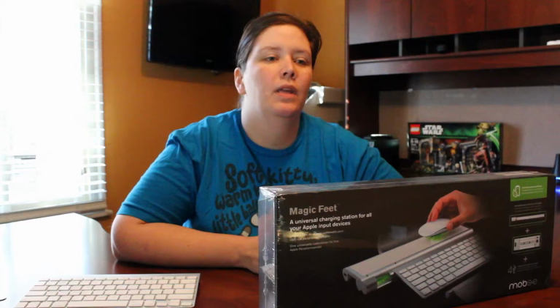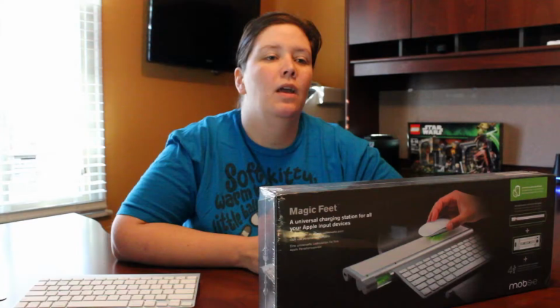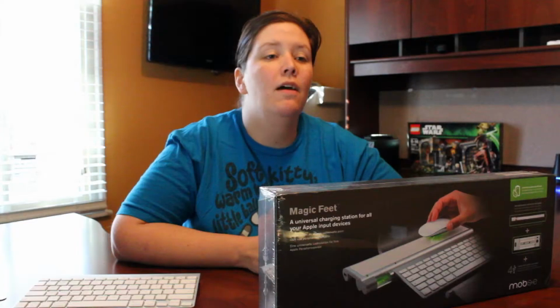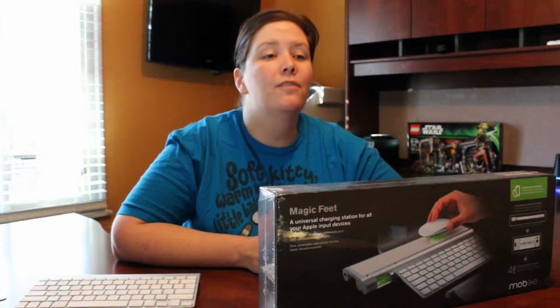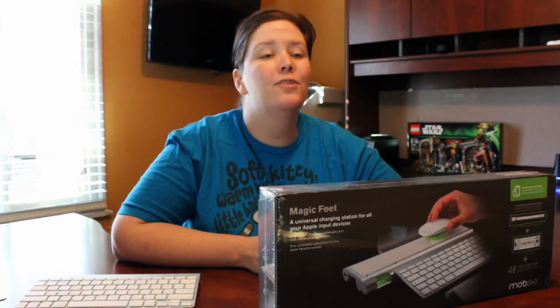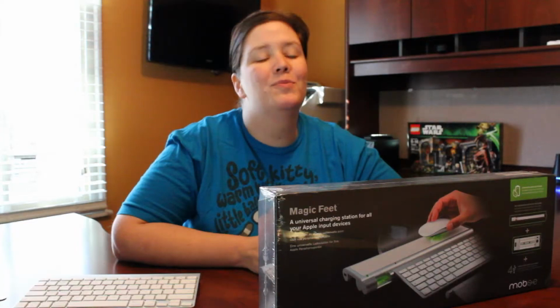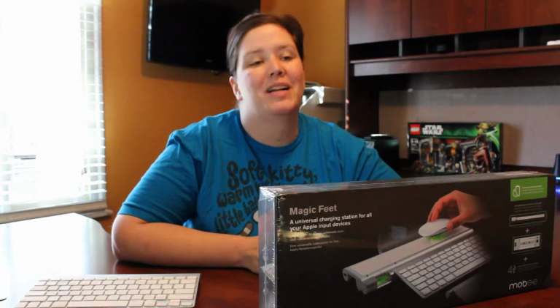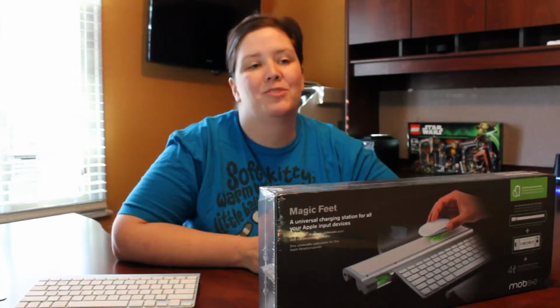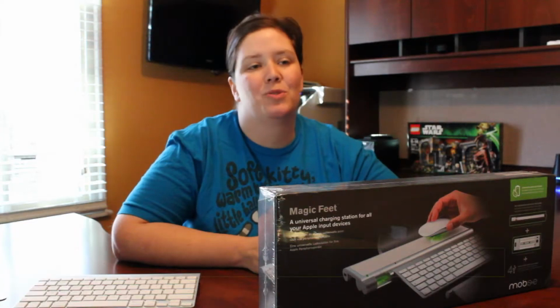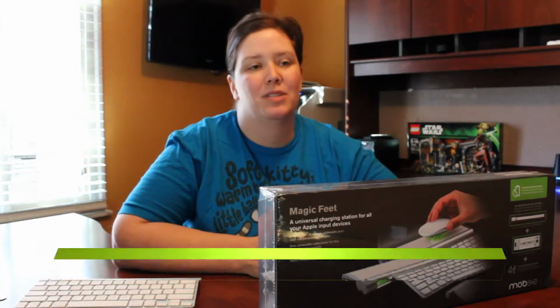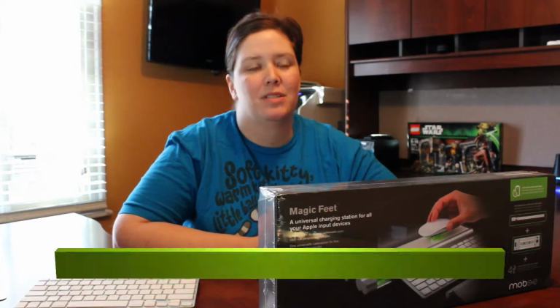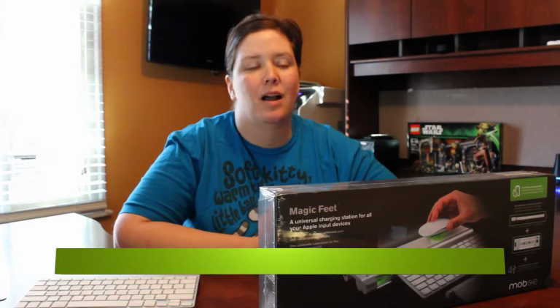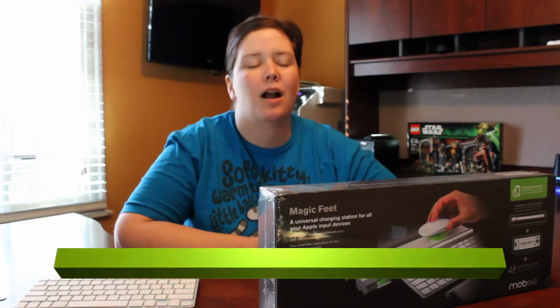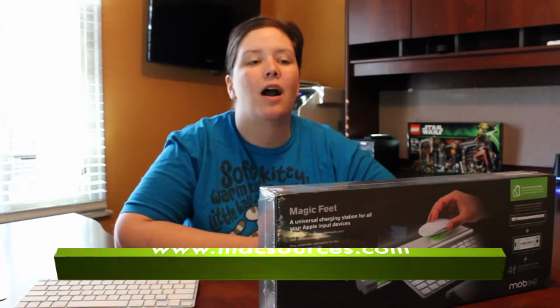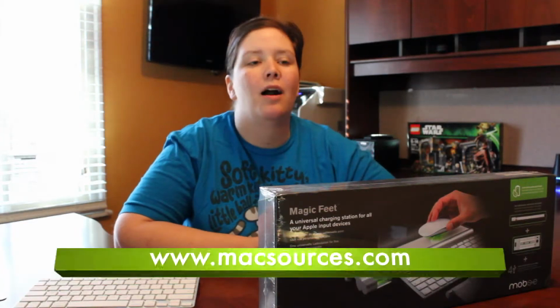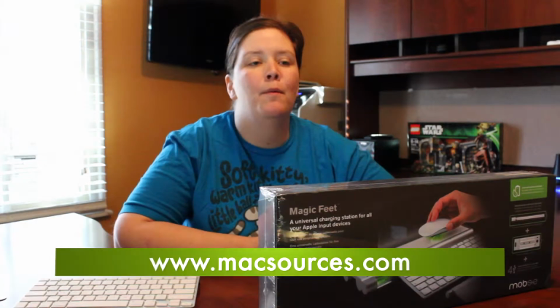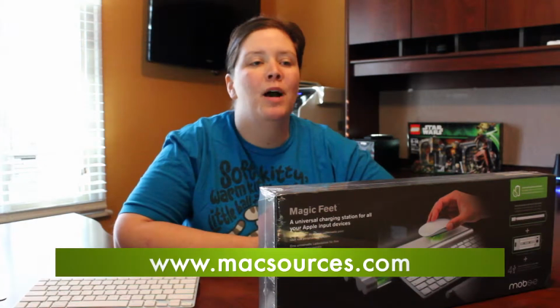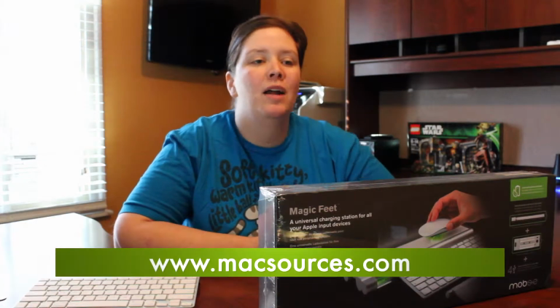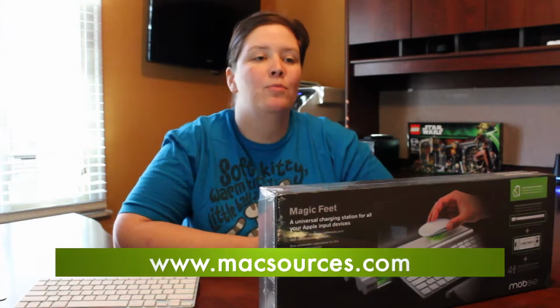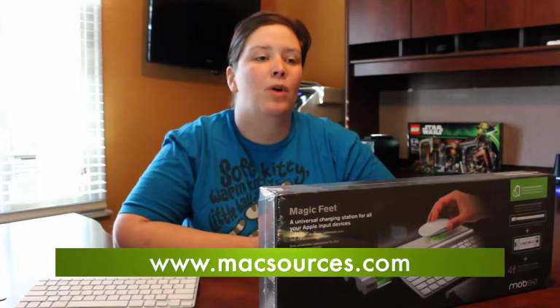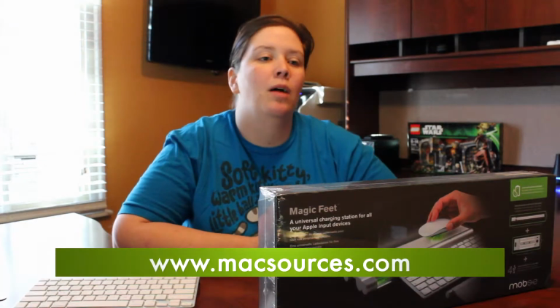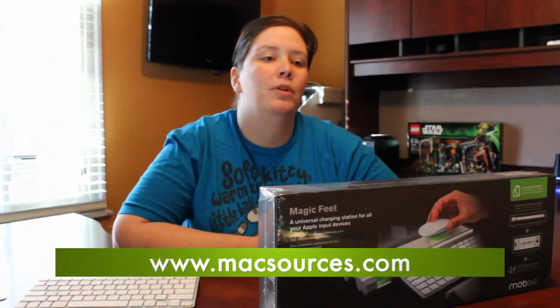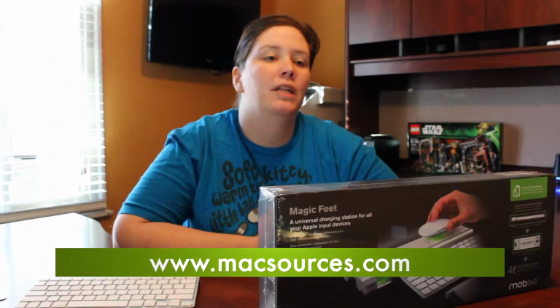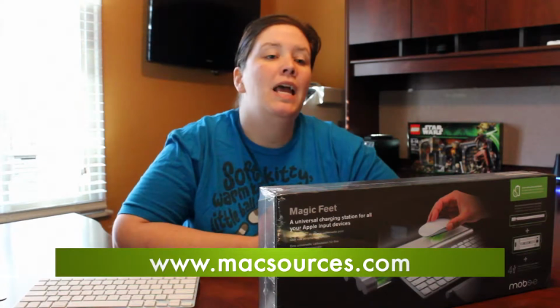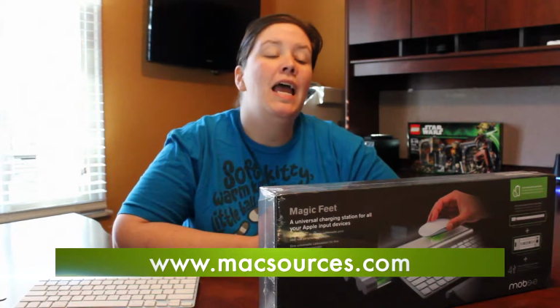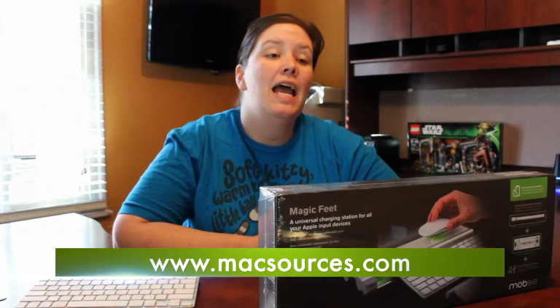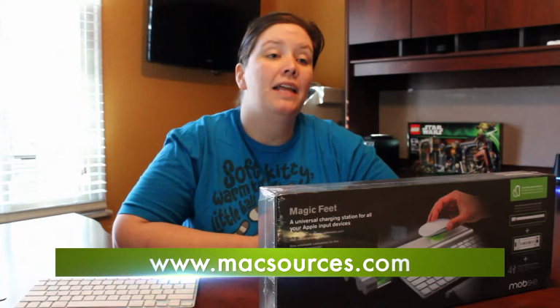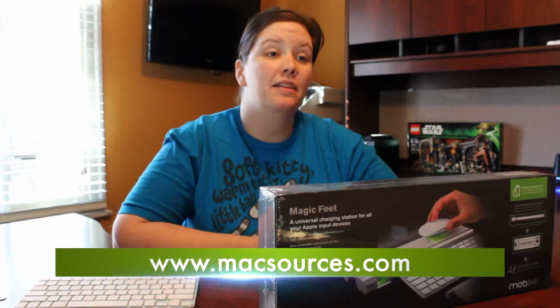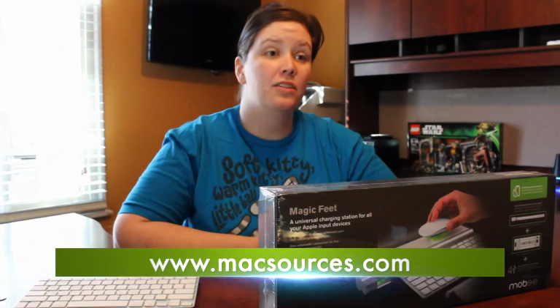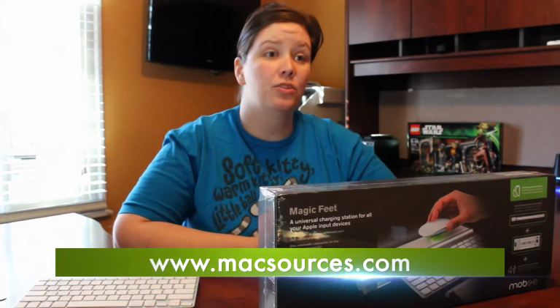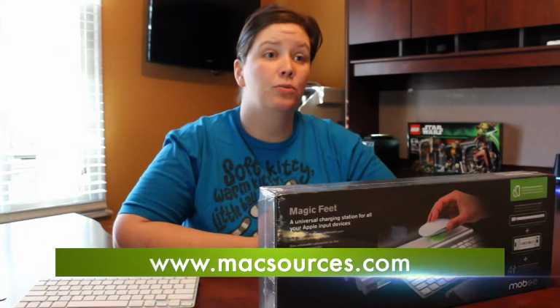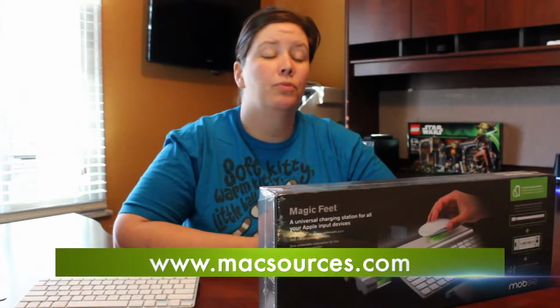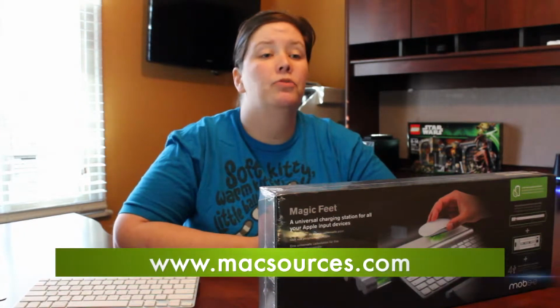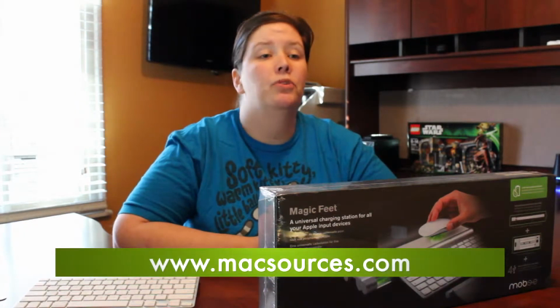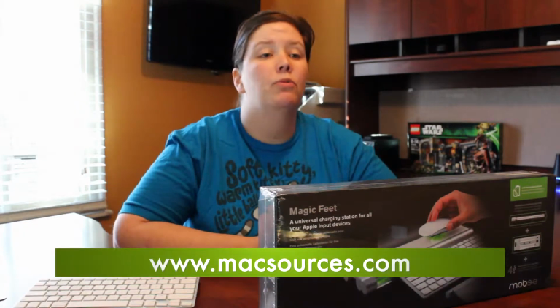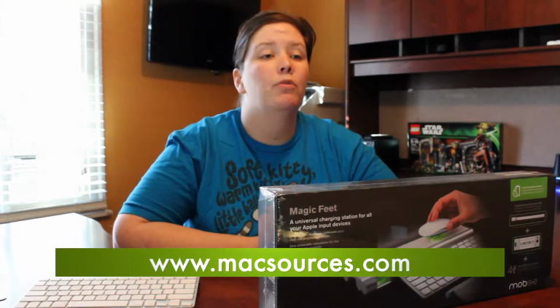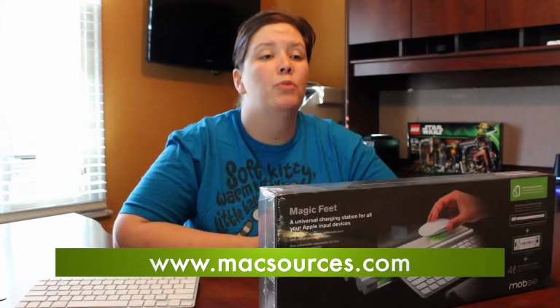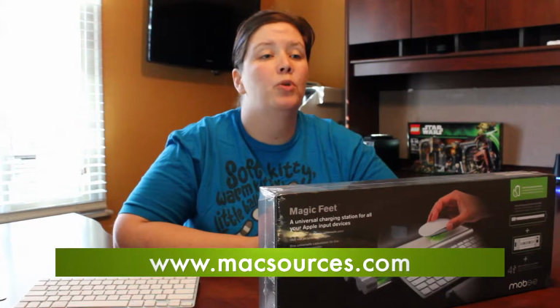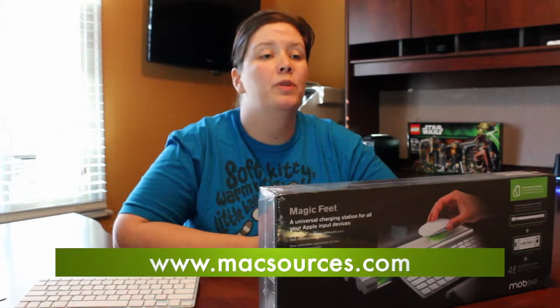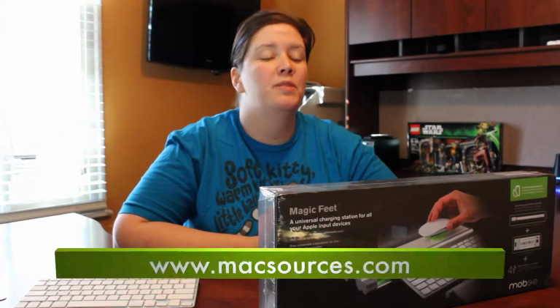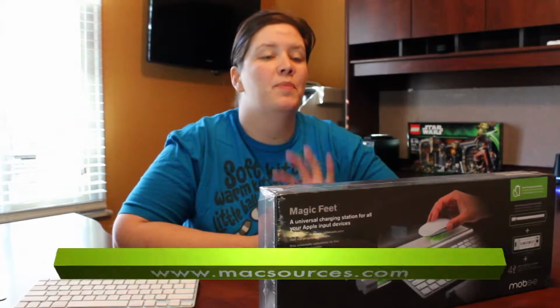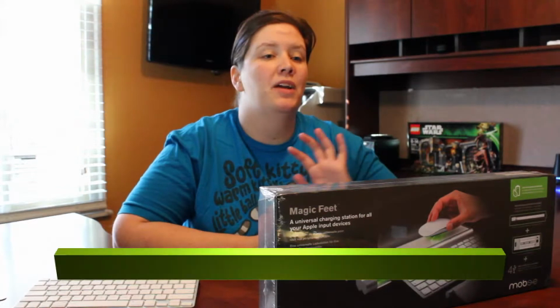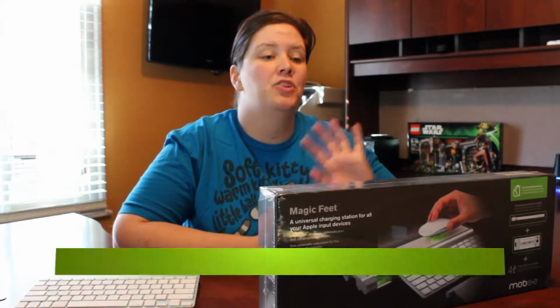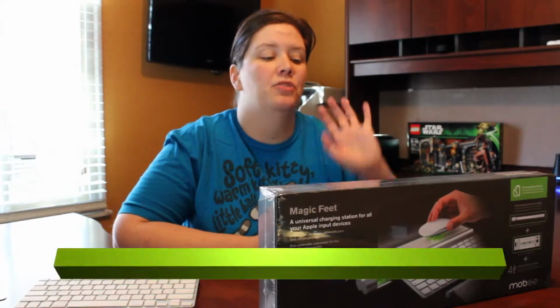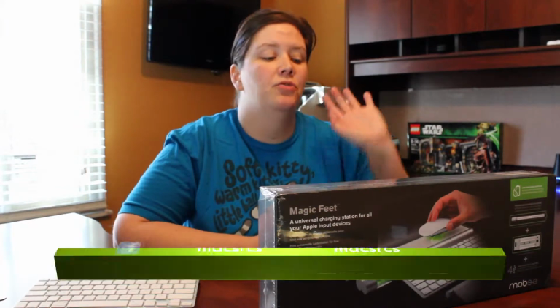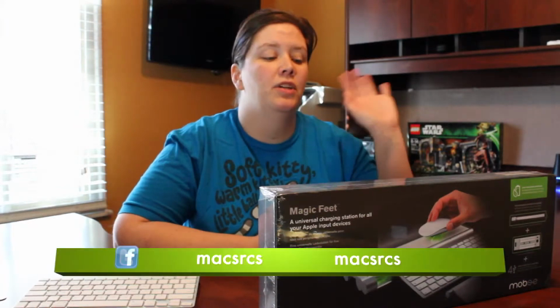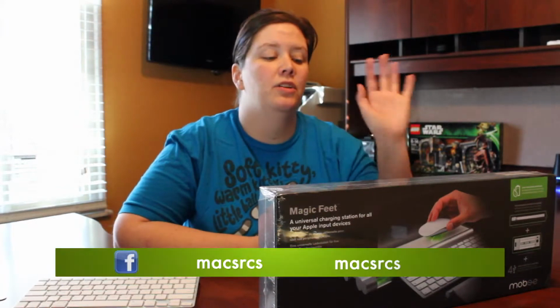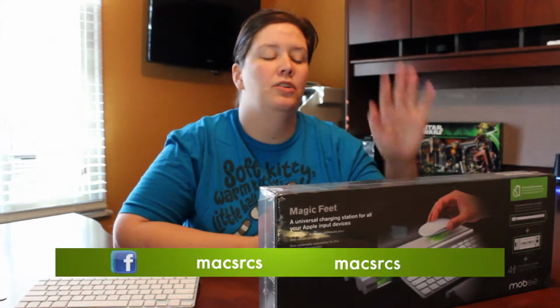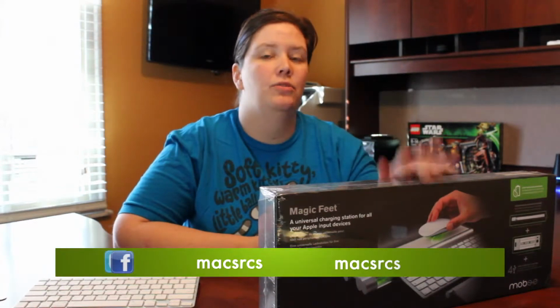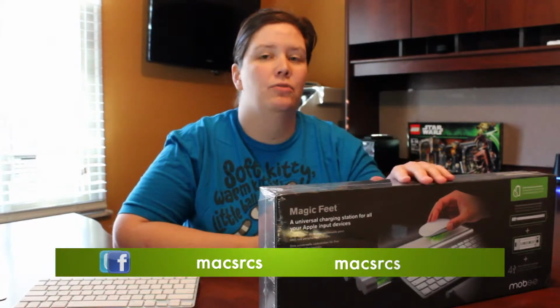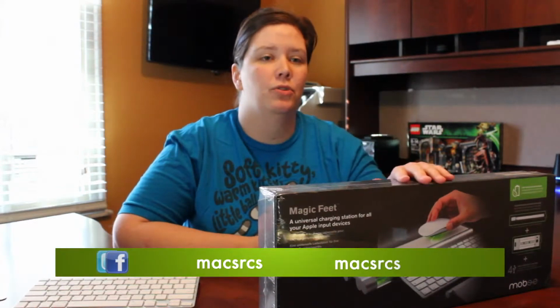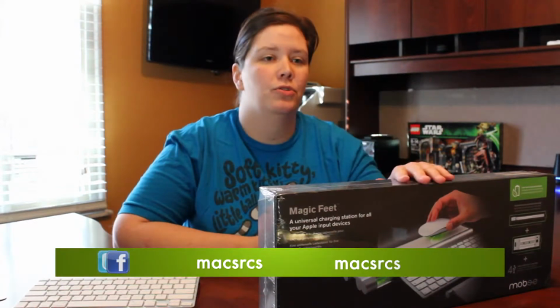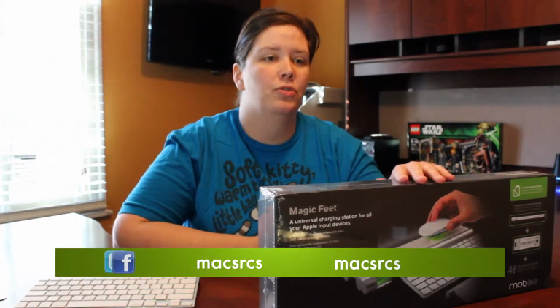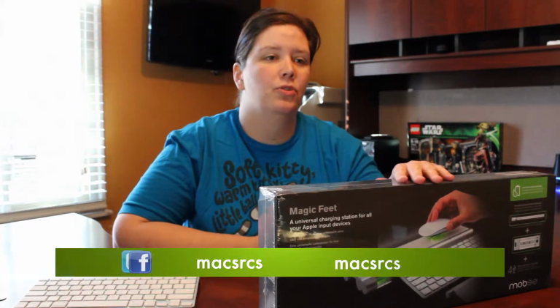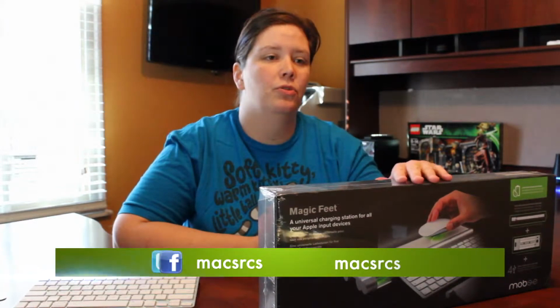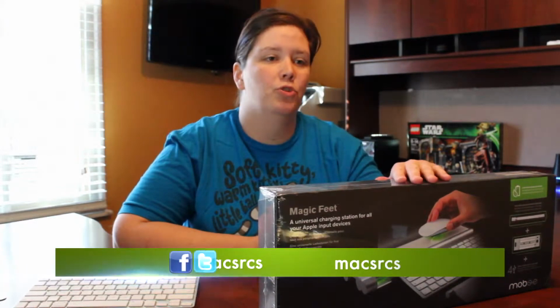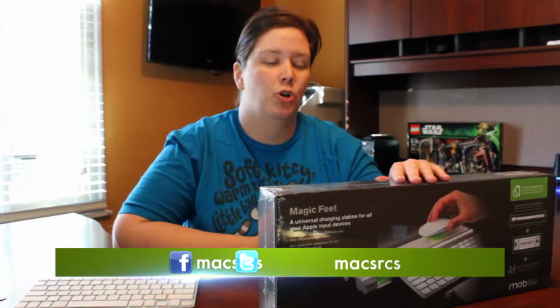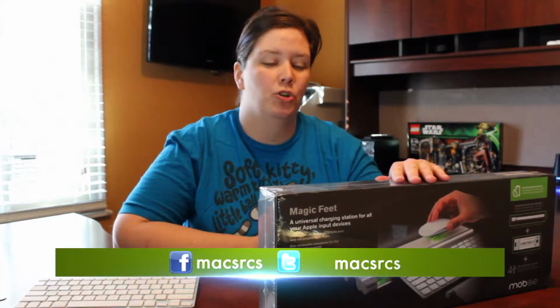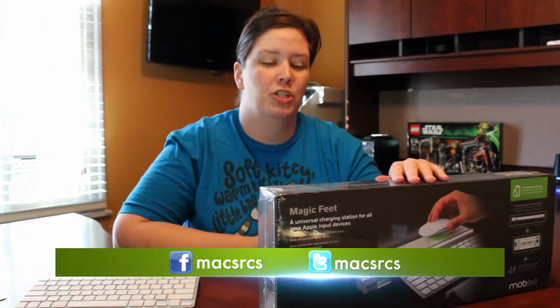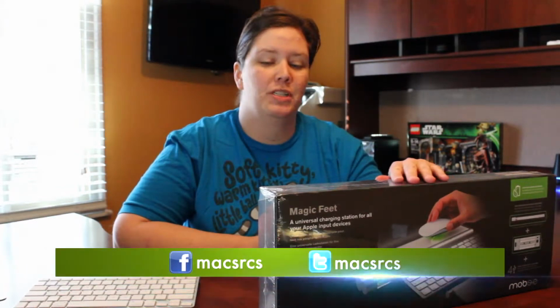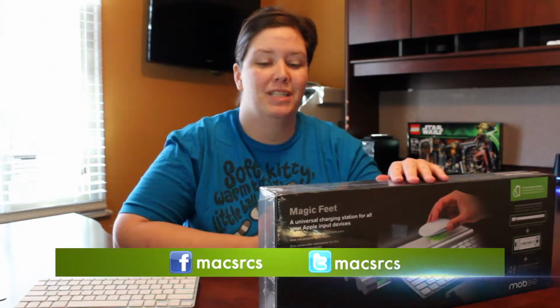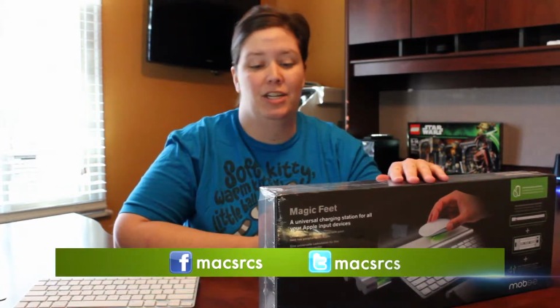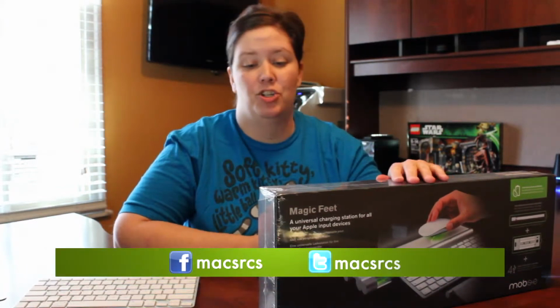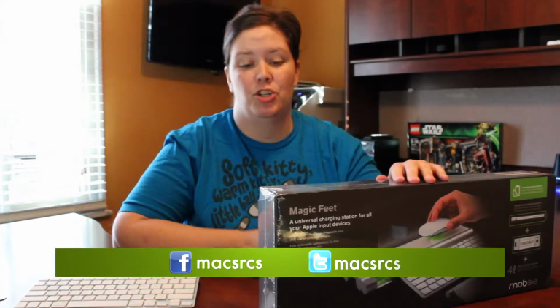For MacSources.com, I'm Robin and this is a review of Moby's Magic Feet Universal Charging Station.